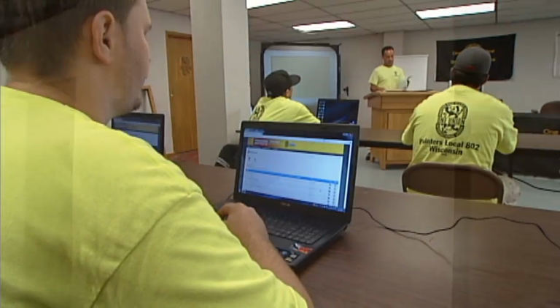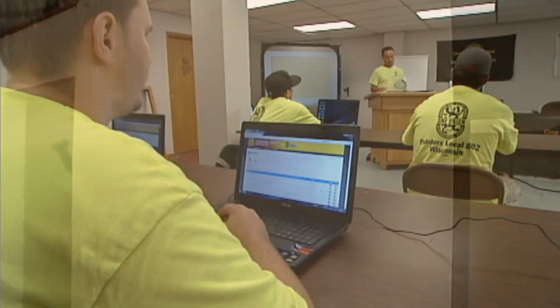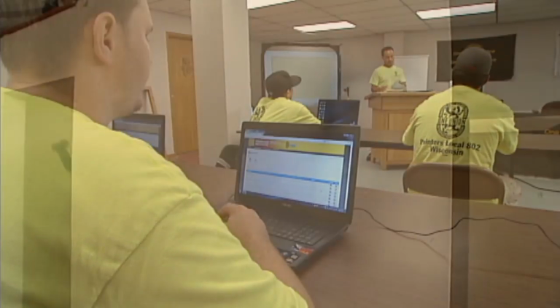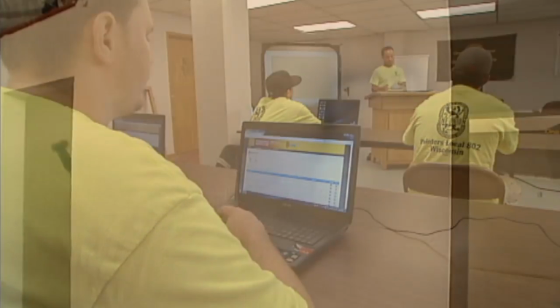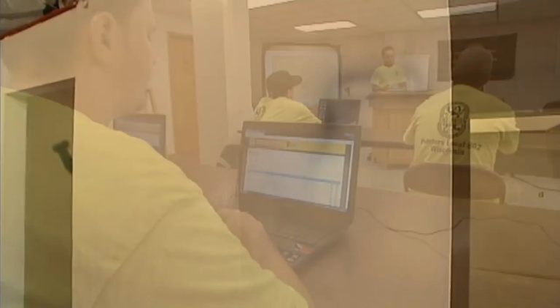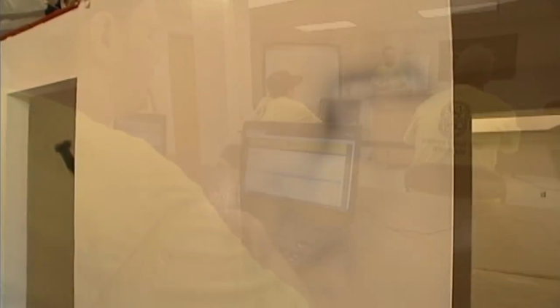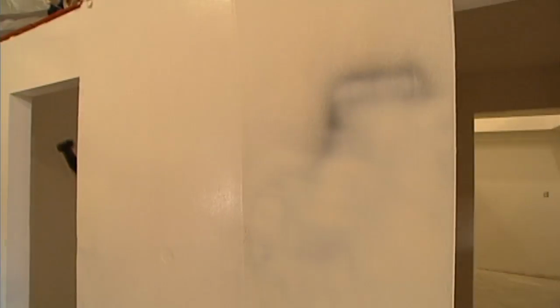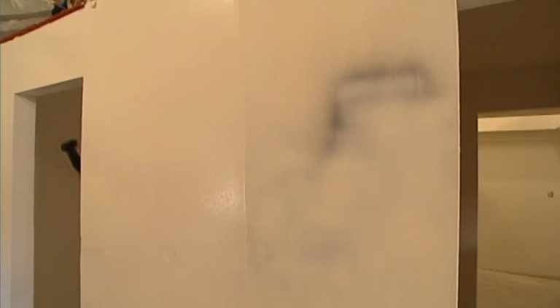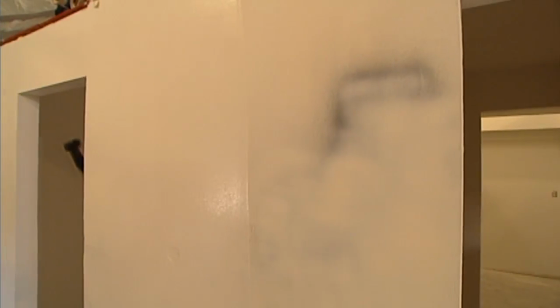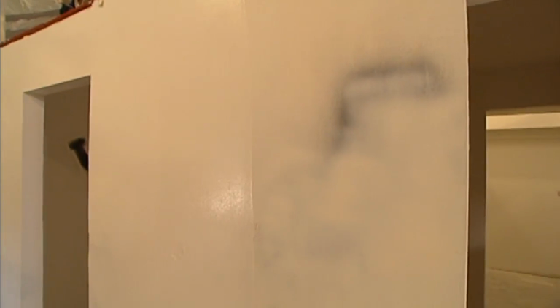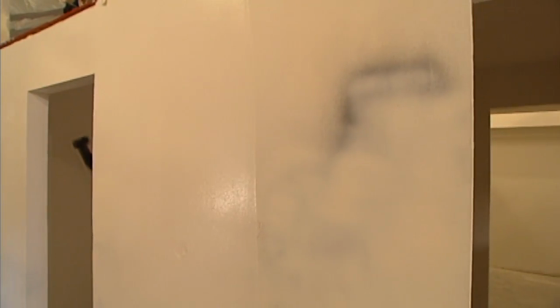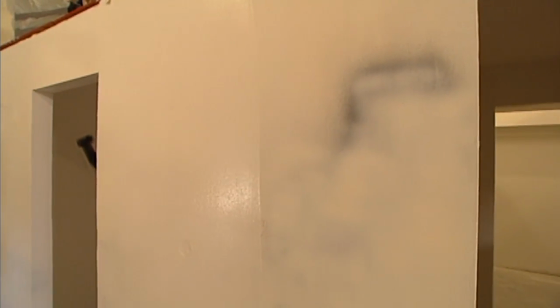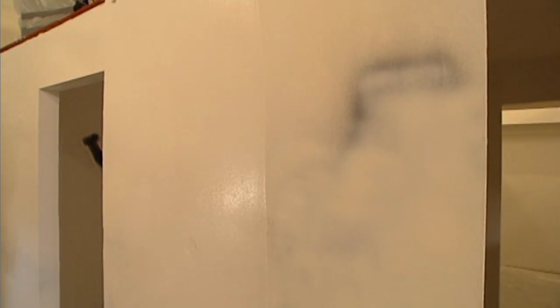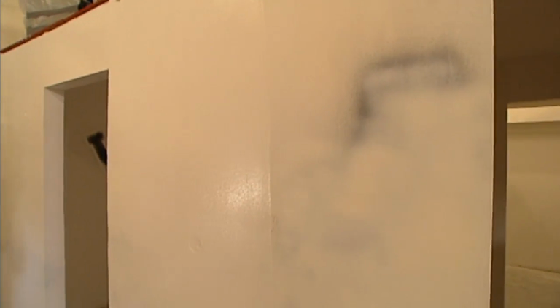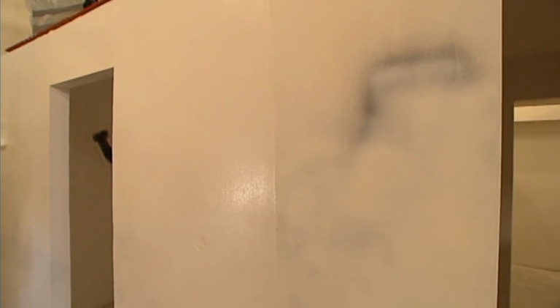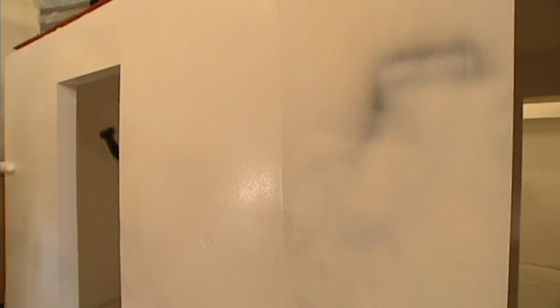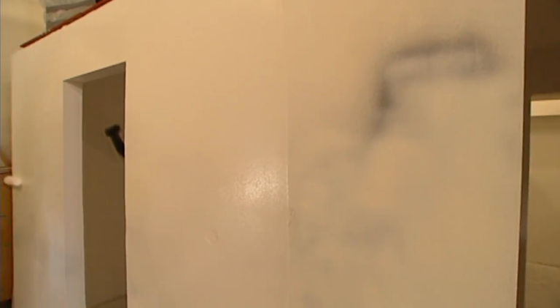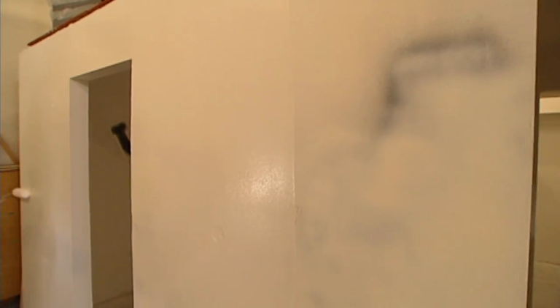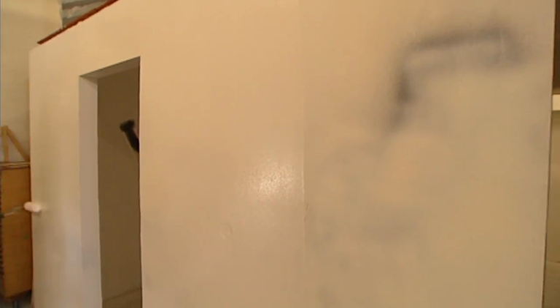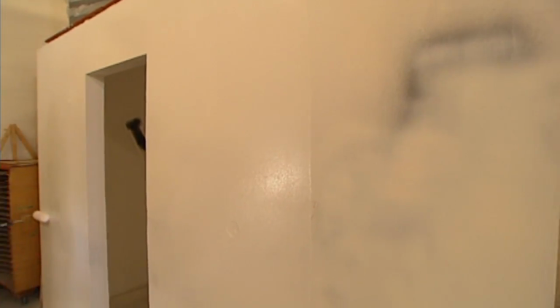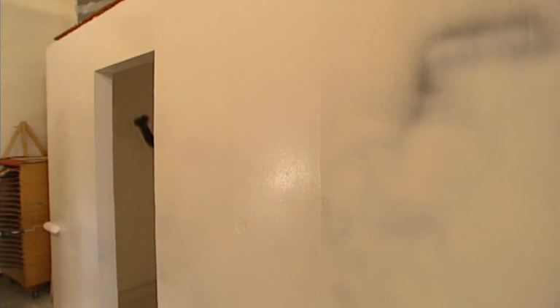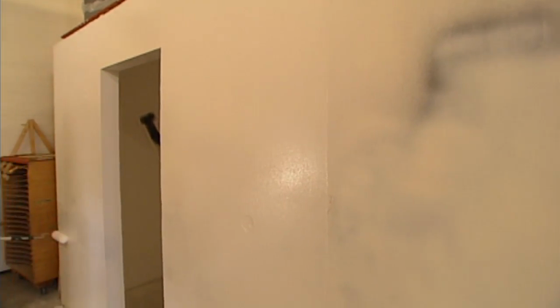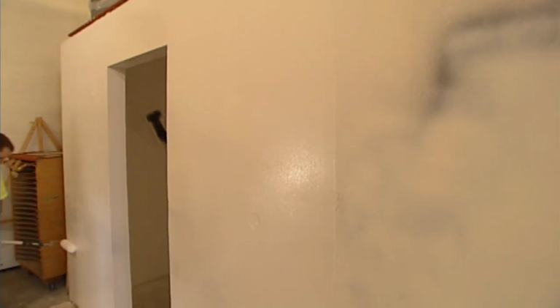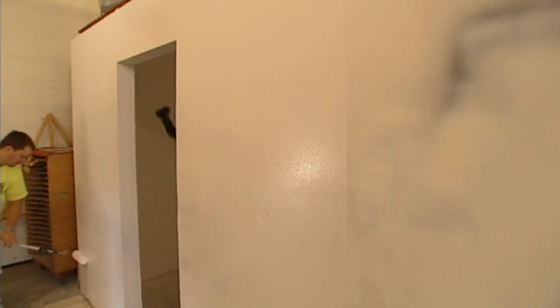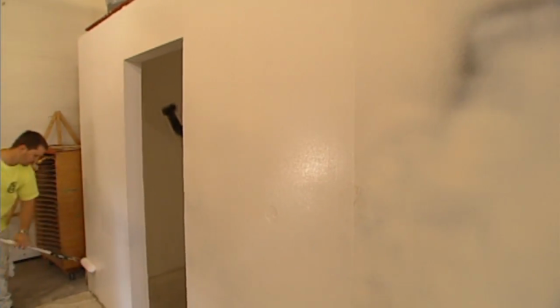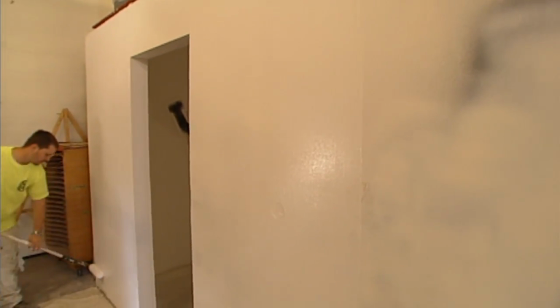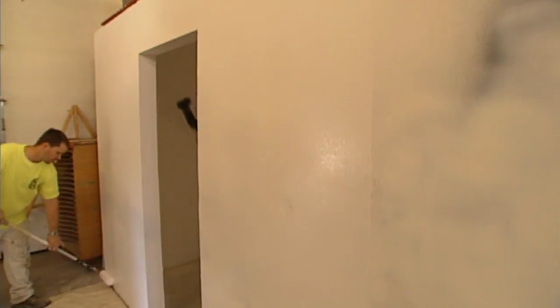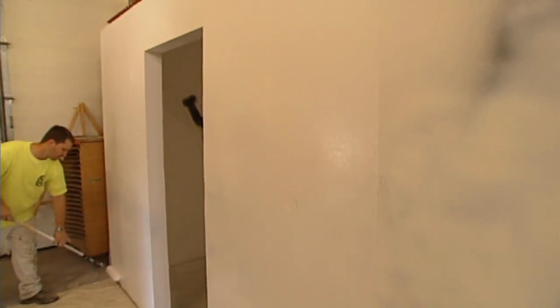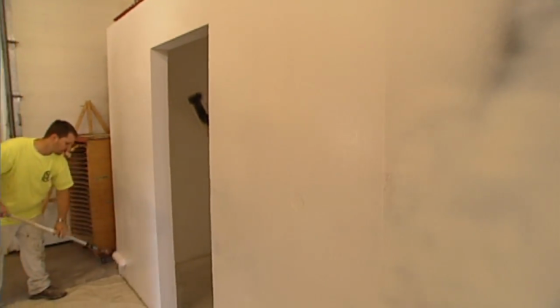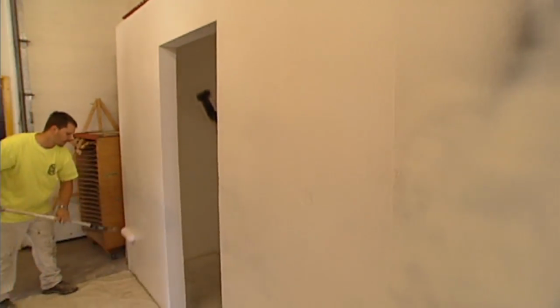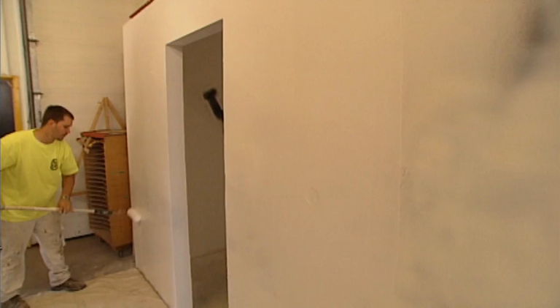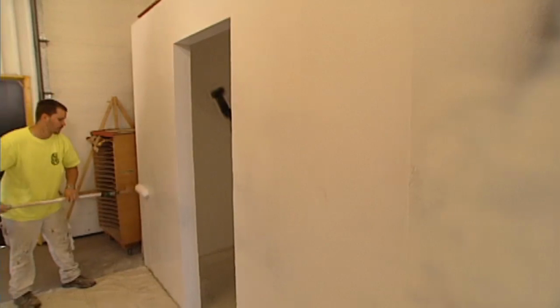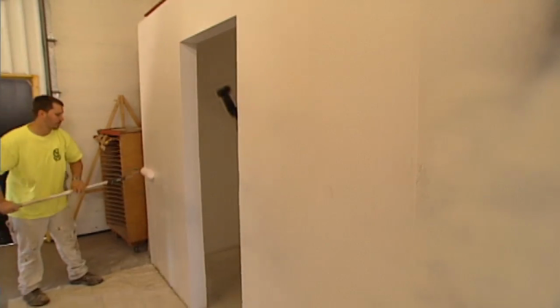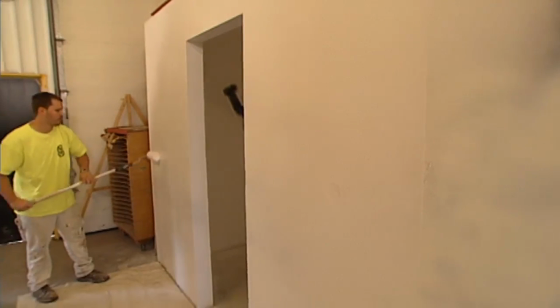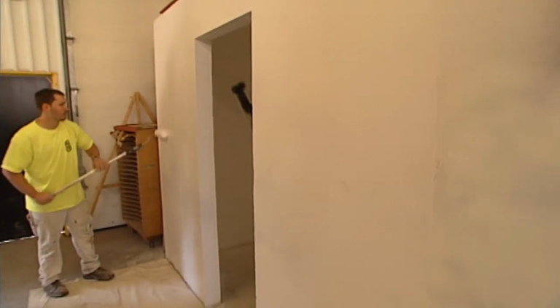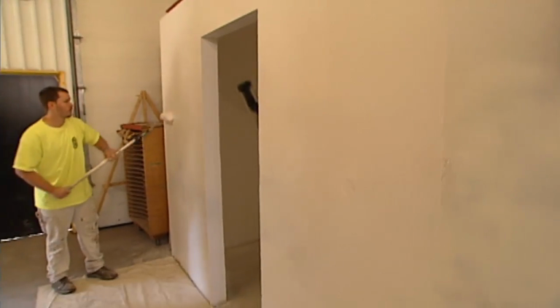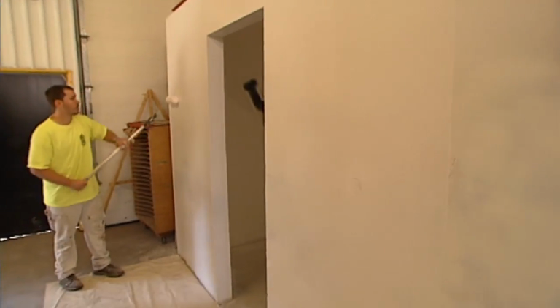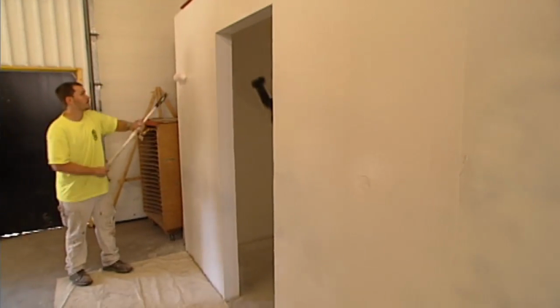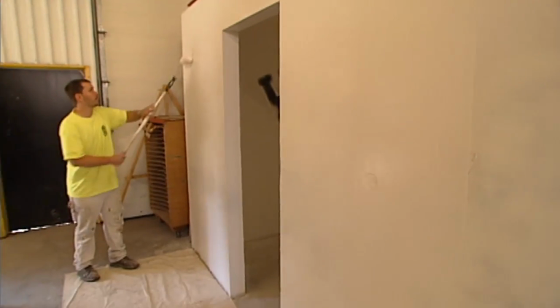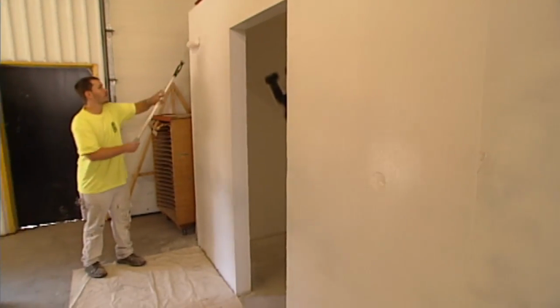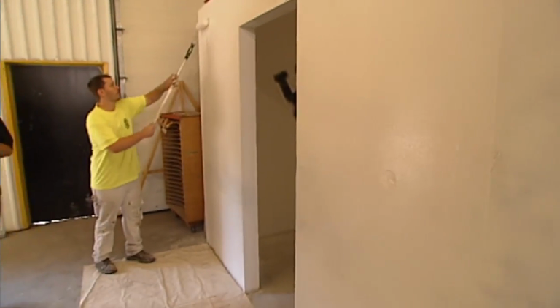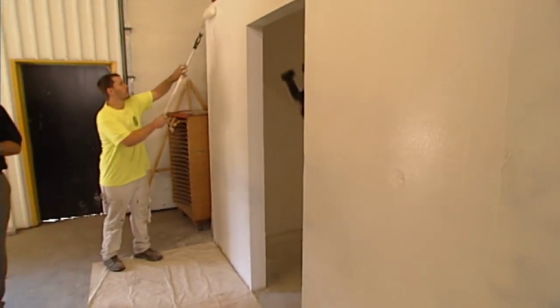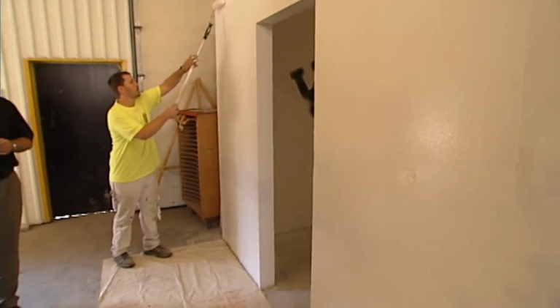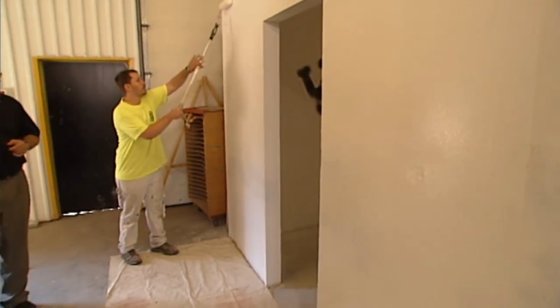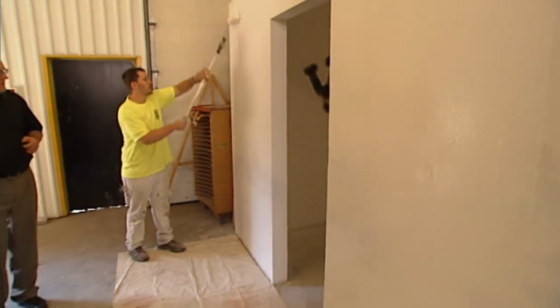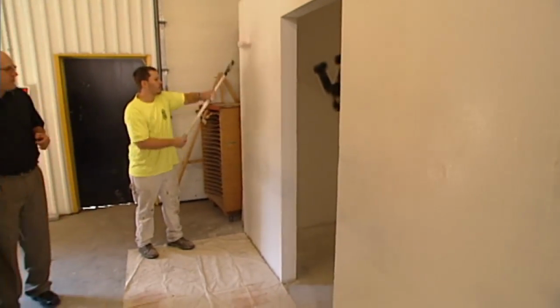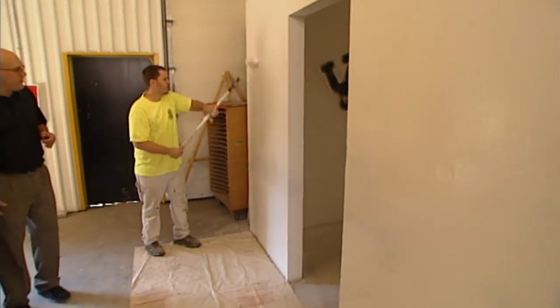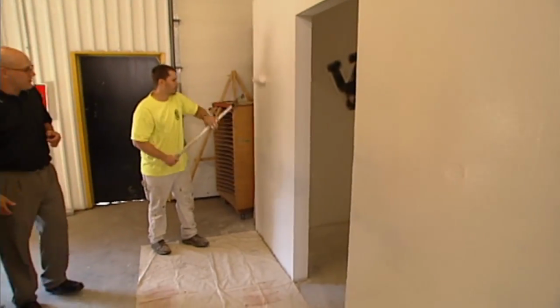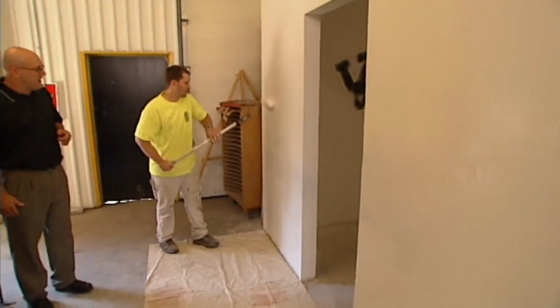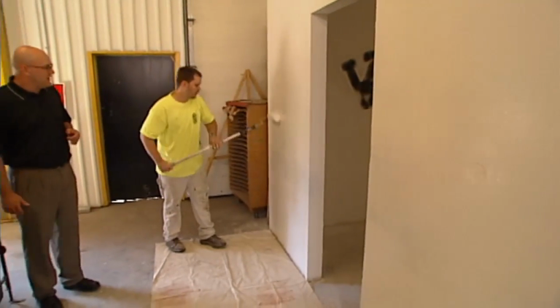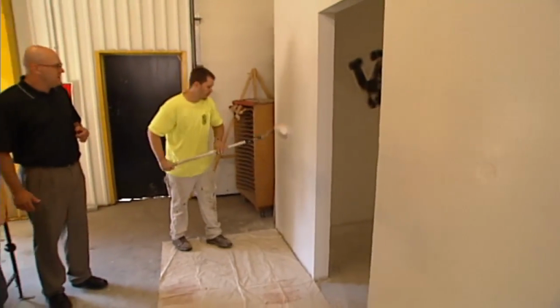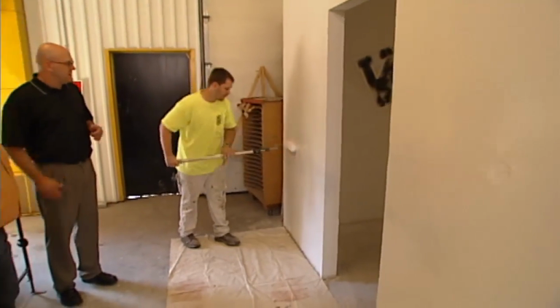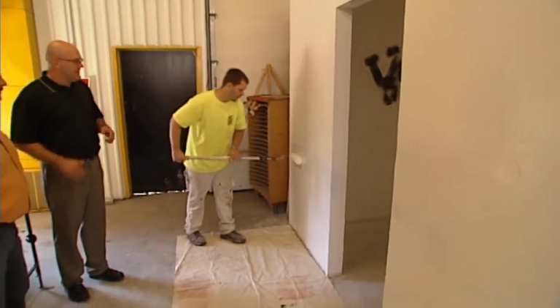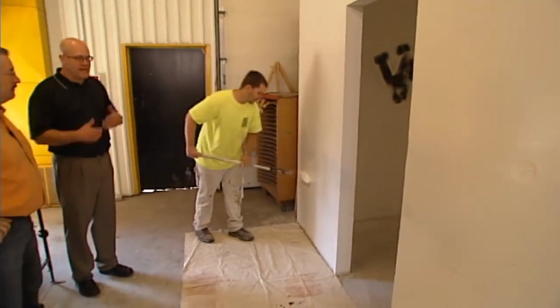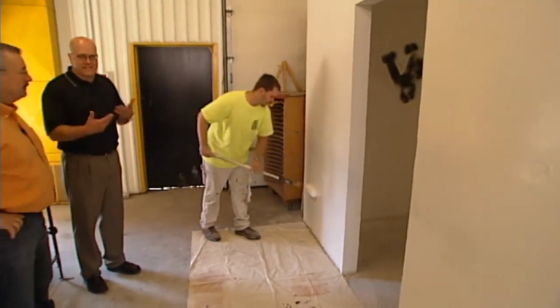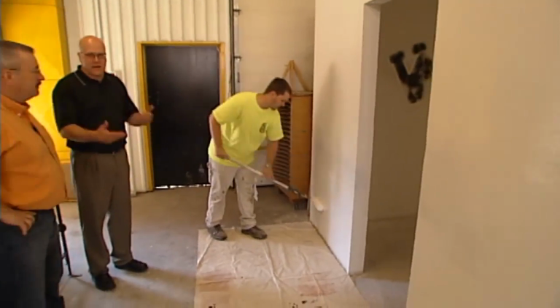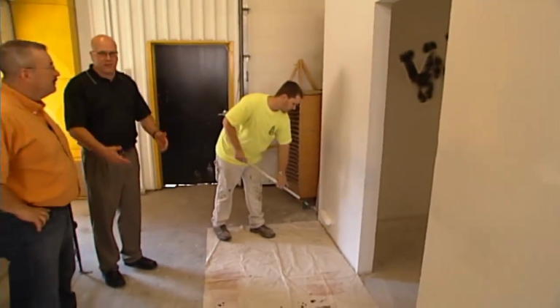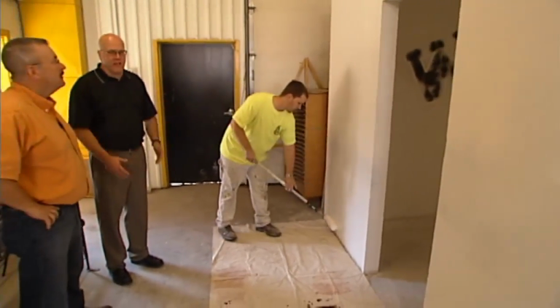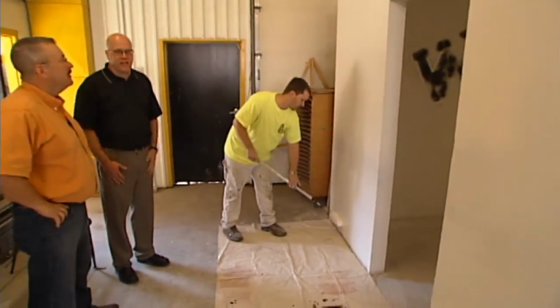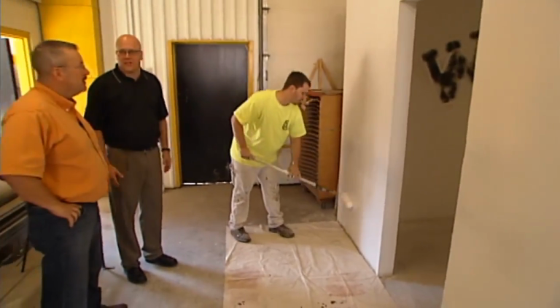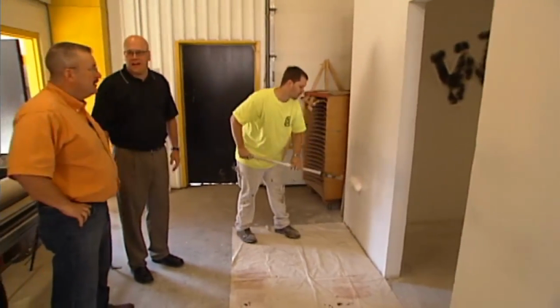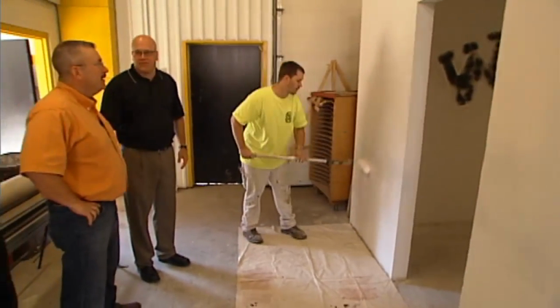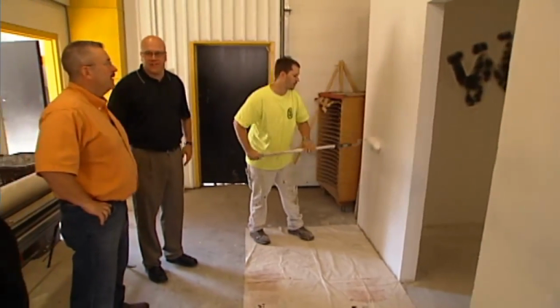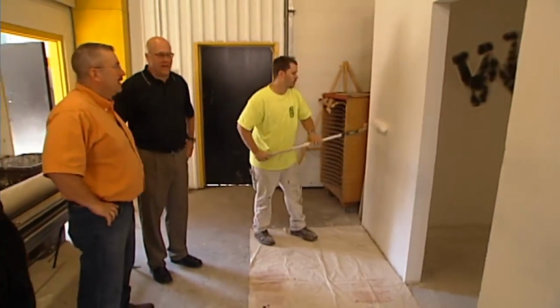Over here we have one of our apprentices, Joey, who is priming the wall, getting it ready for the next application after that.